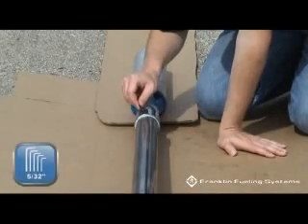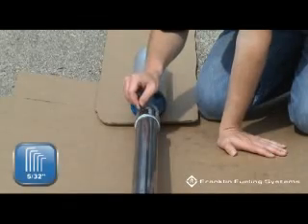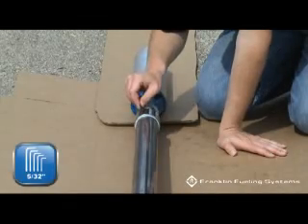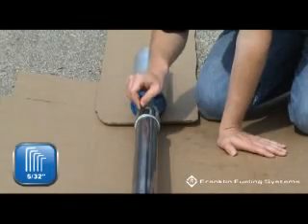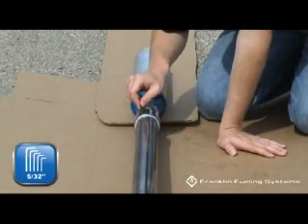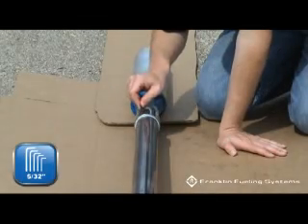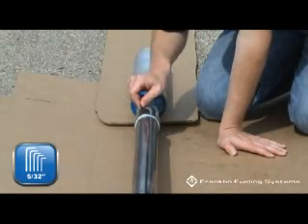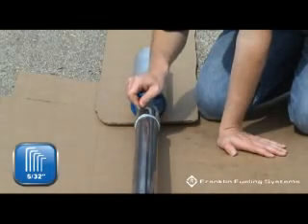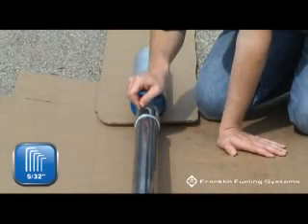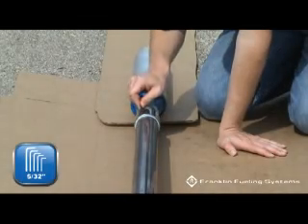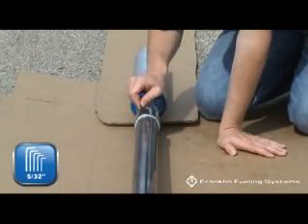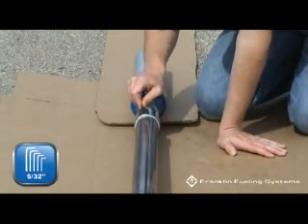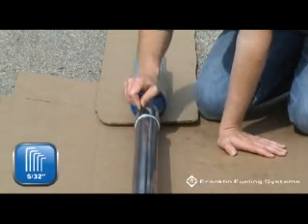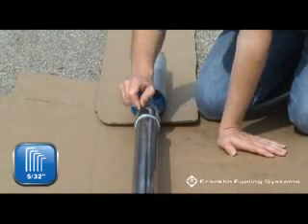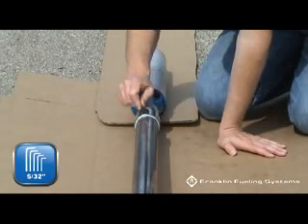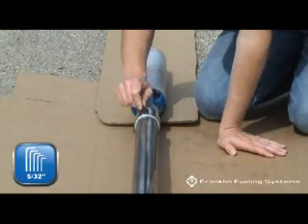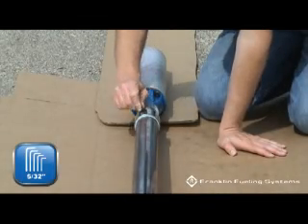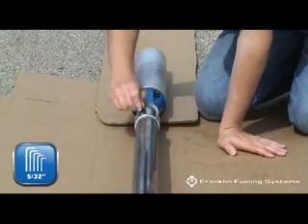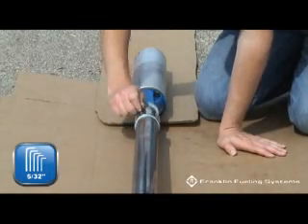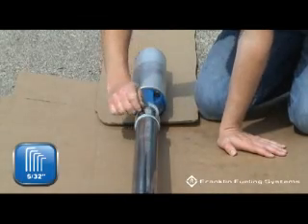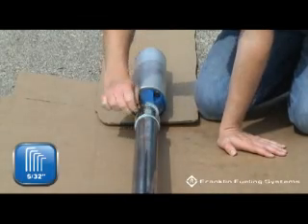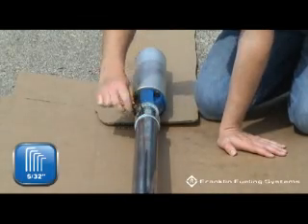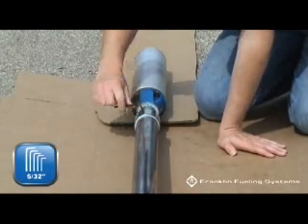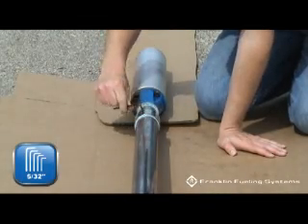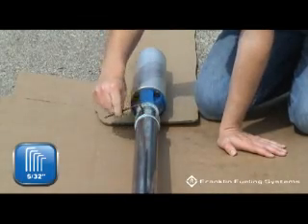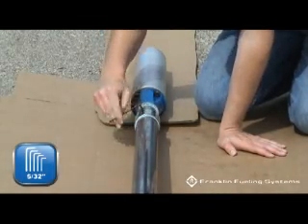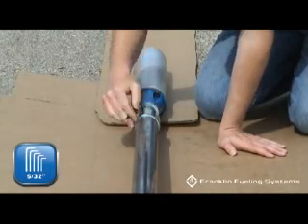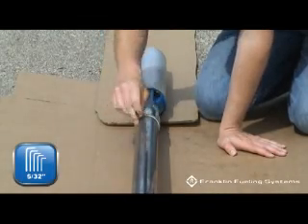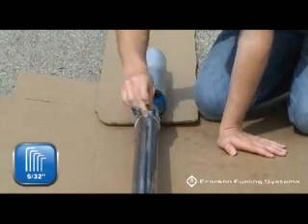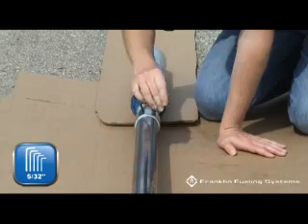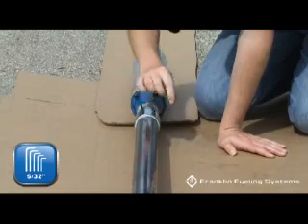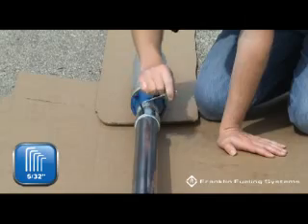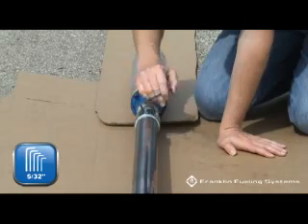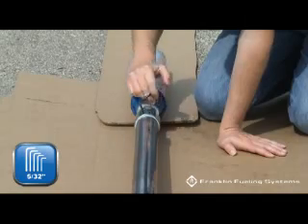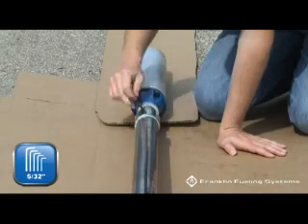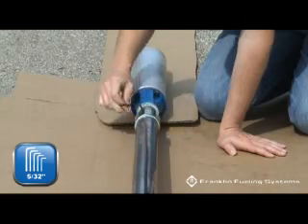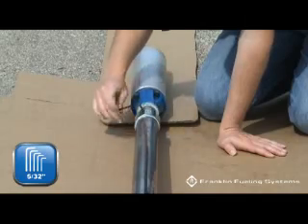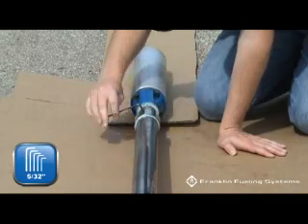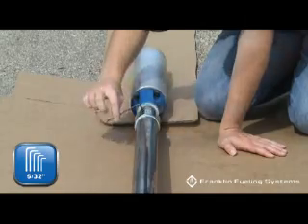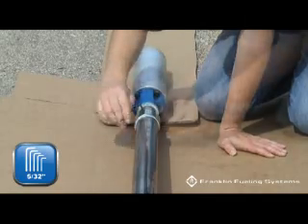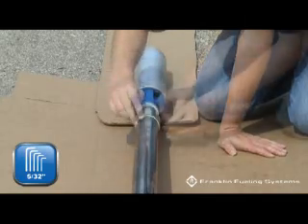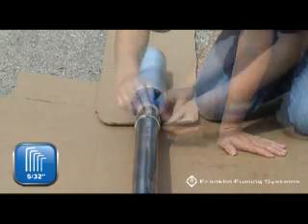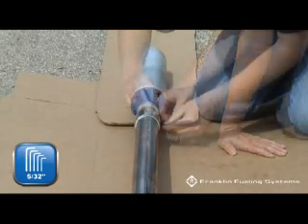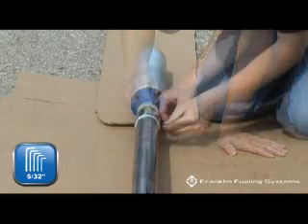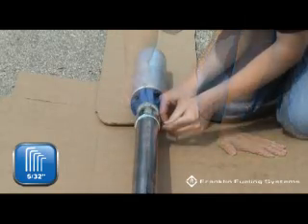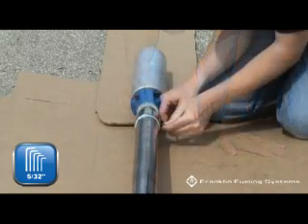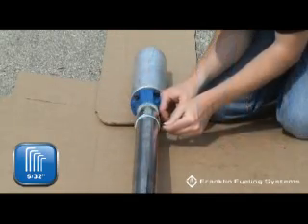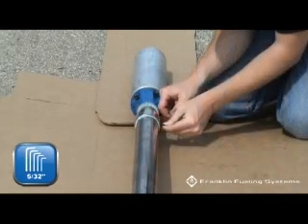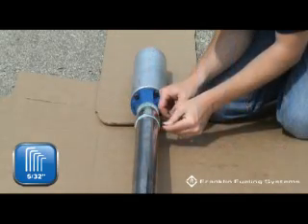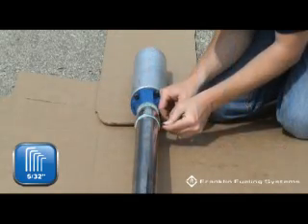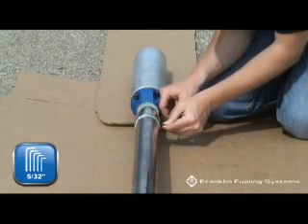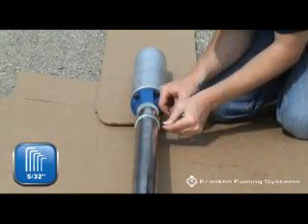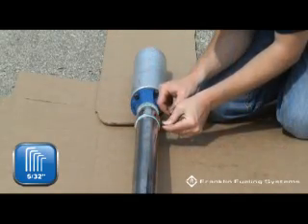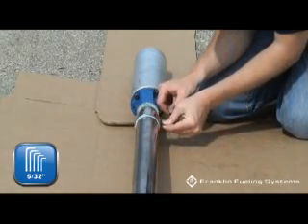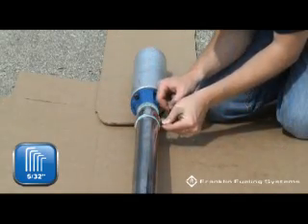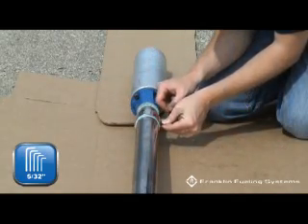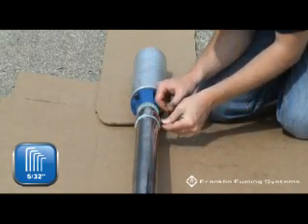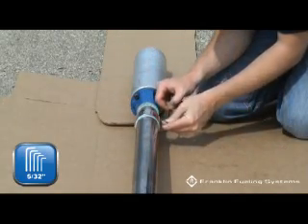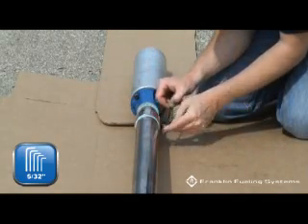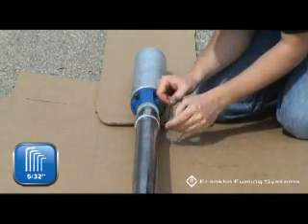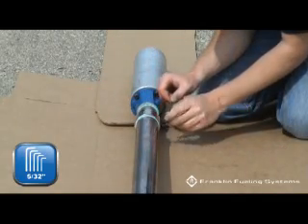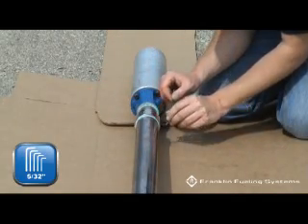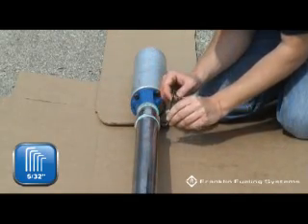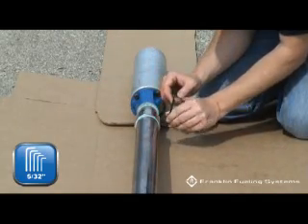Loosen the three allen wrench screws on the variable length coupler using a 5/32nd allen wrench.